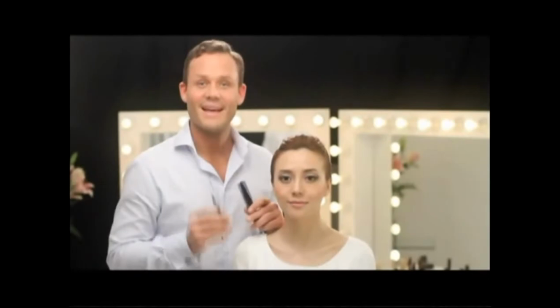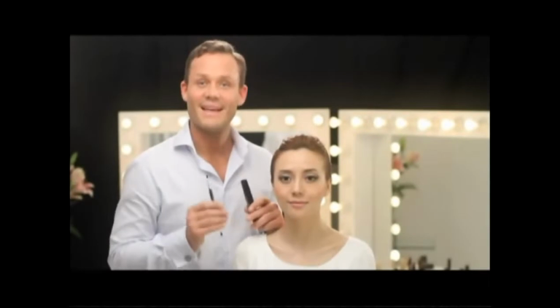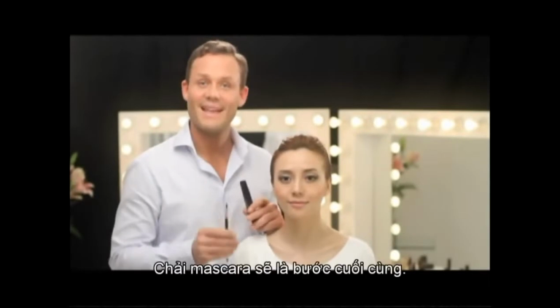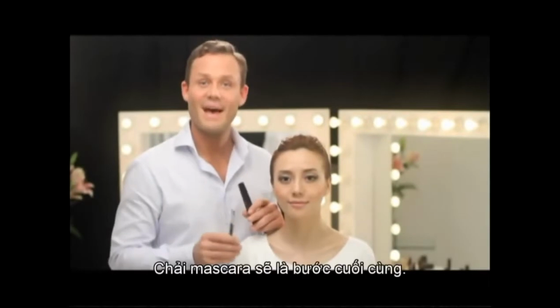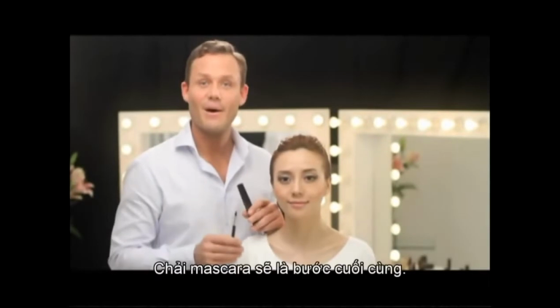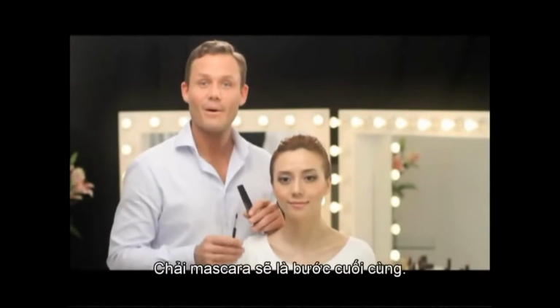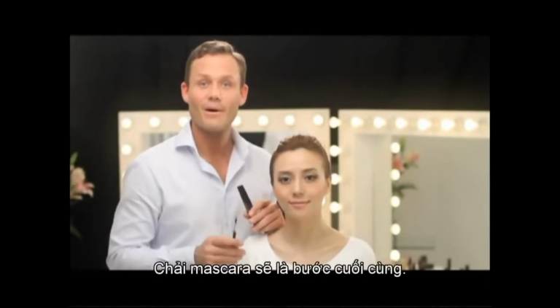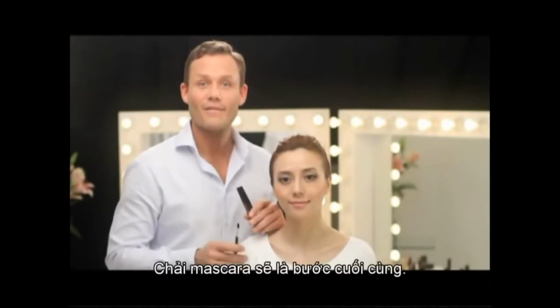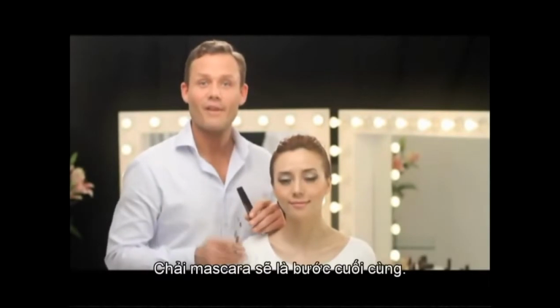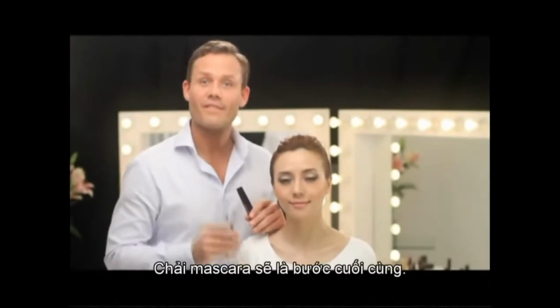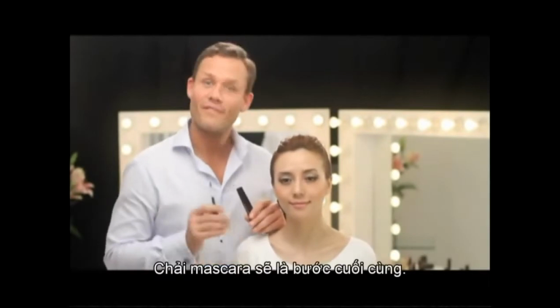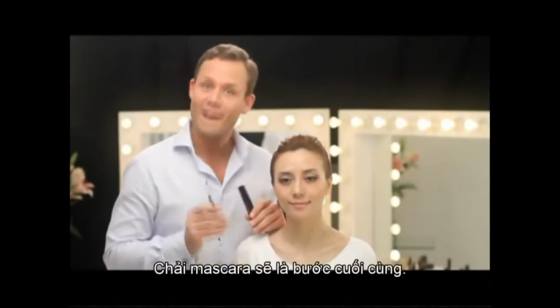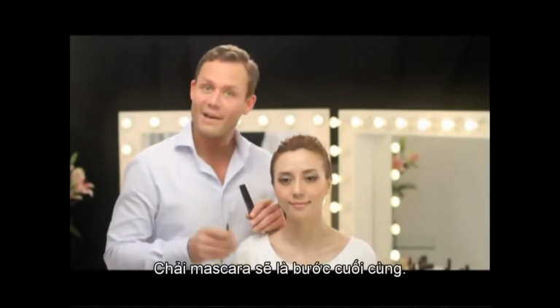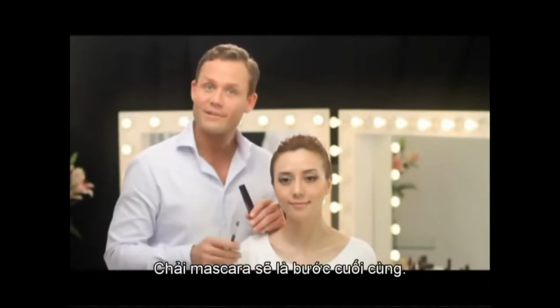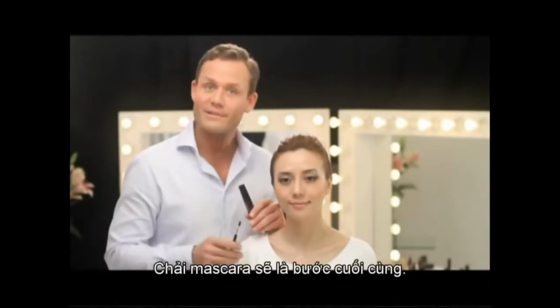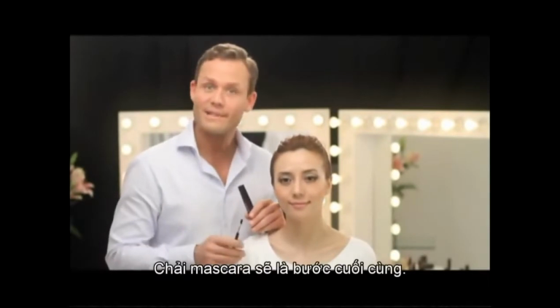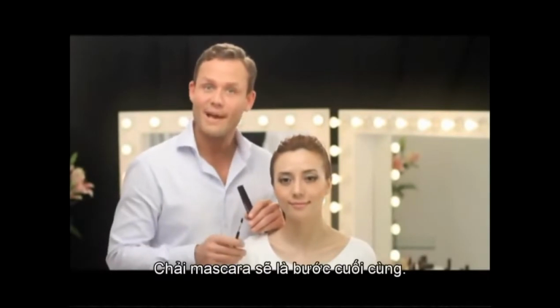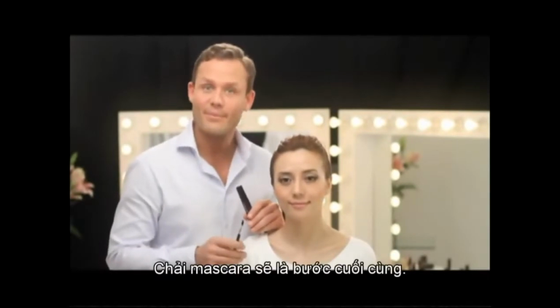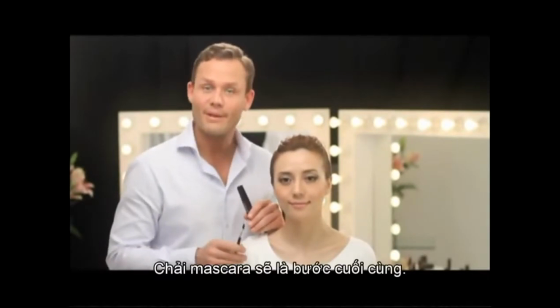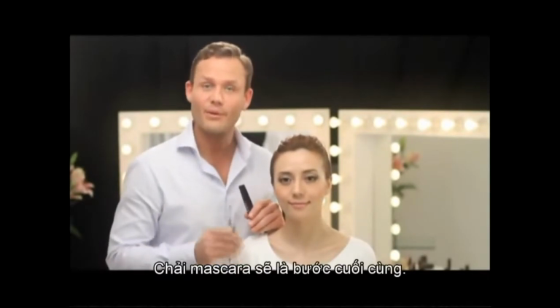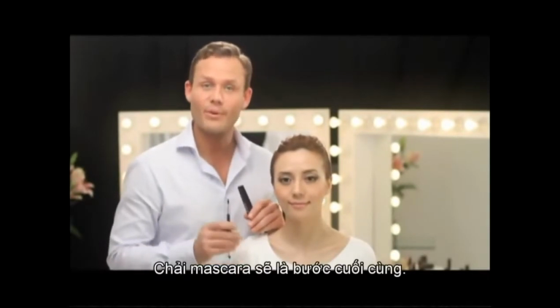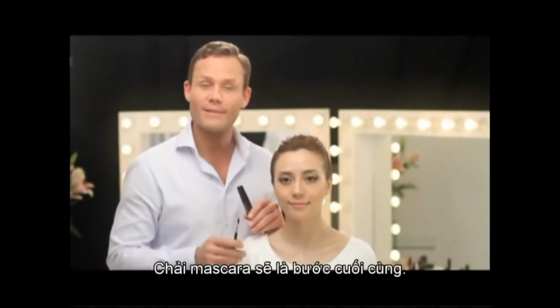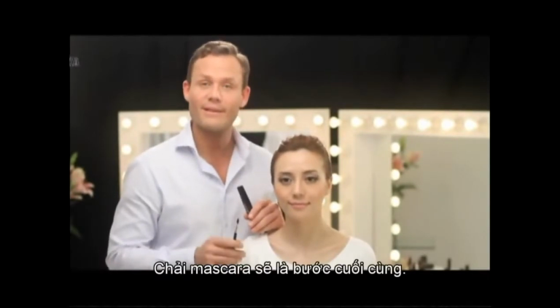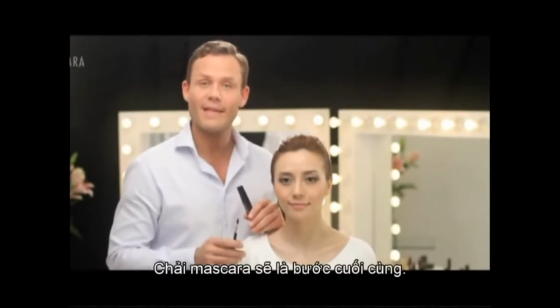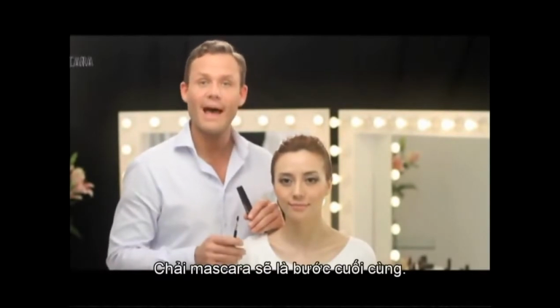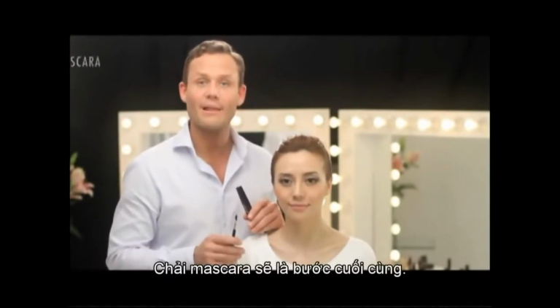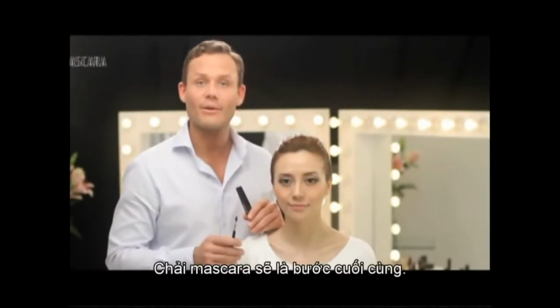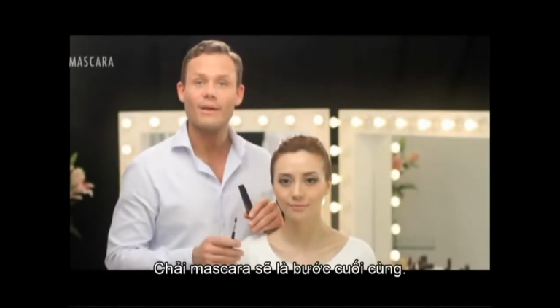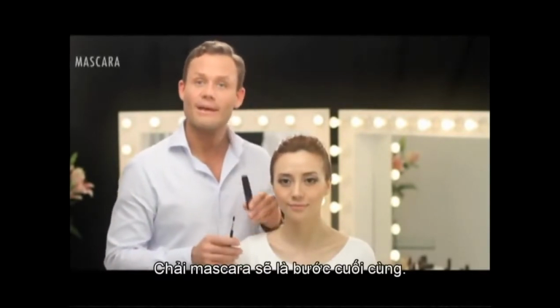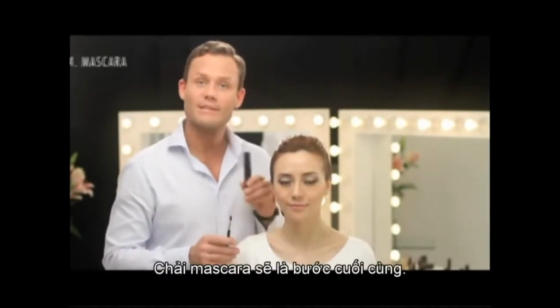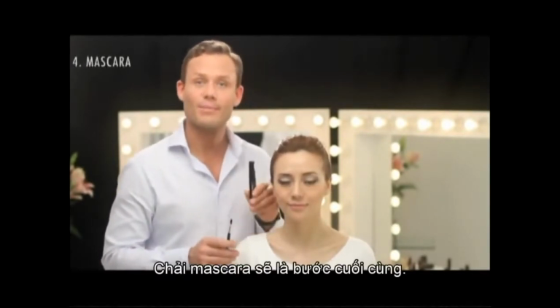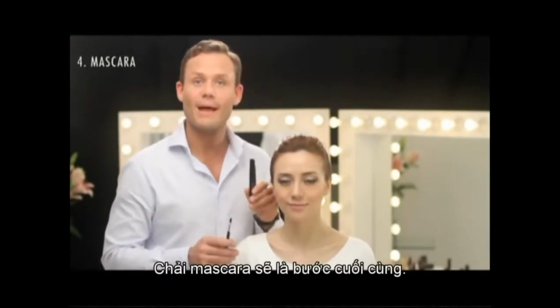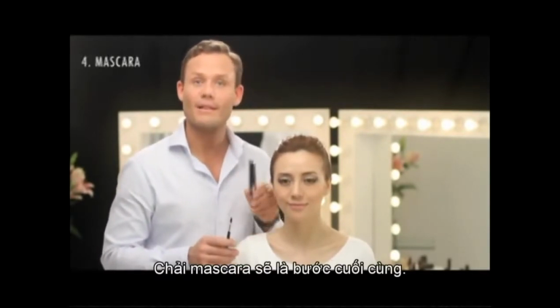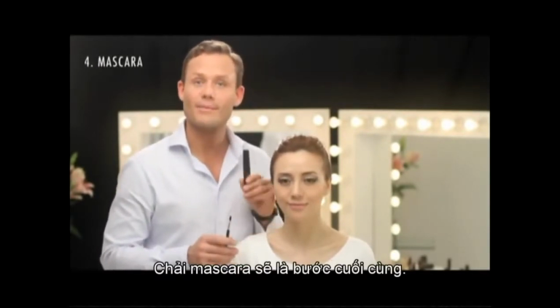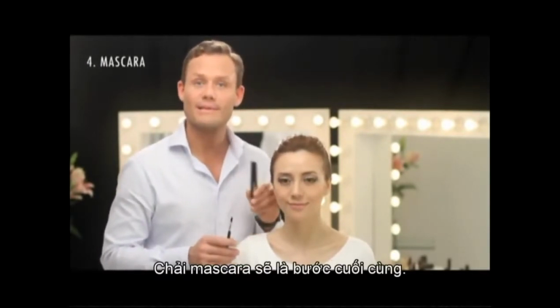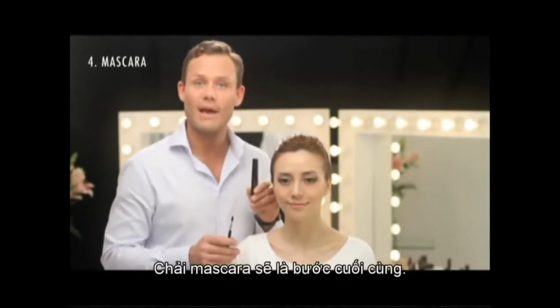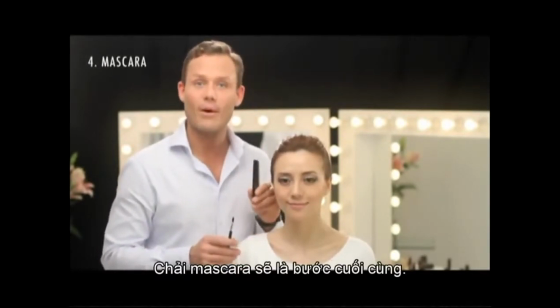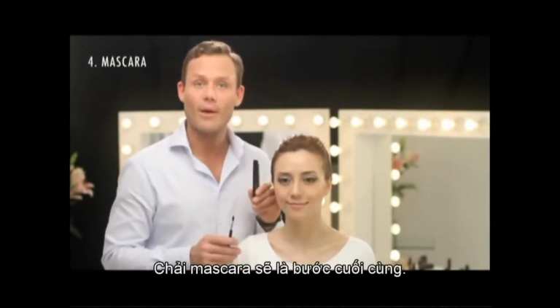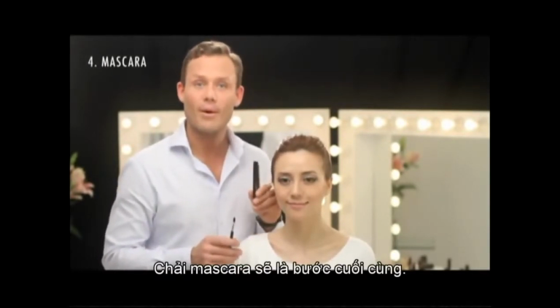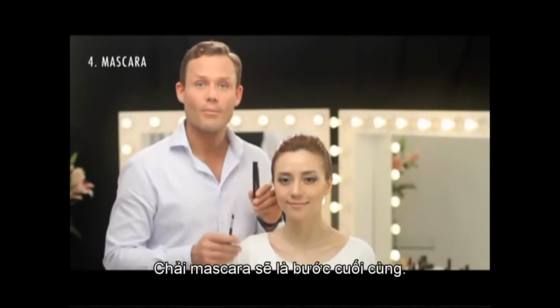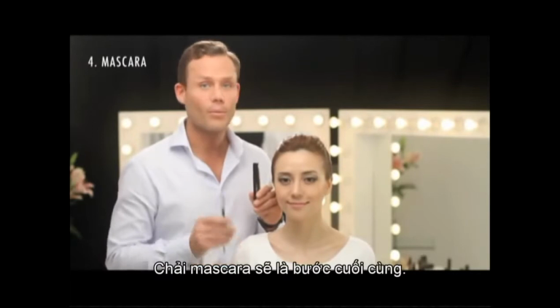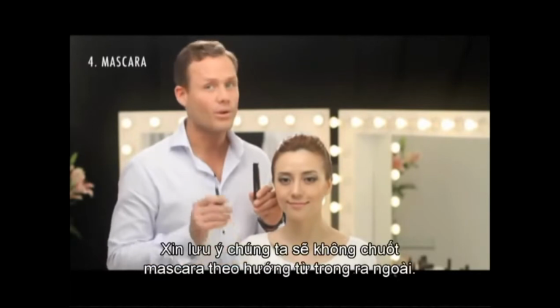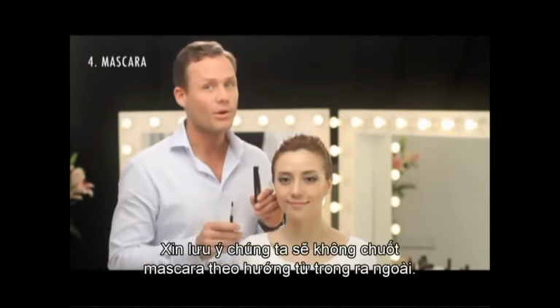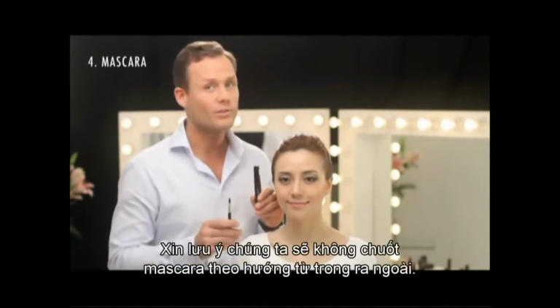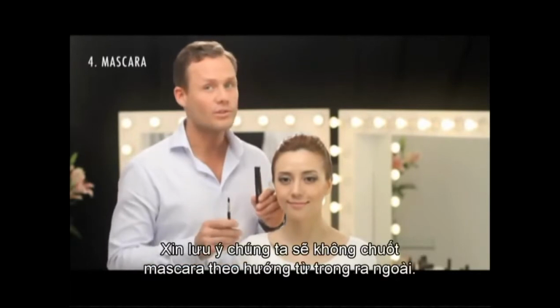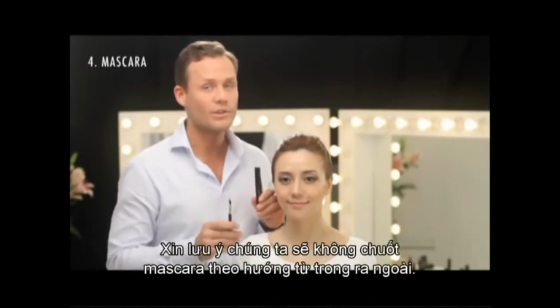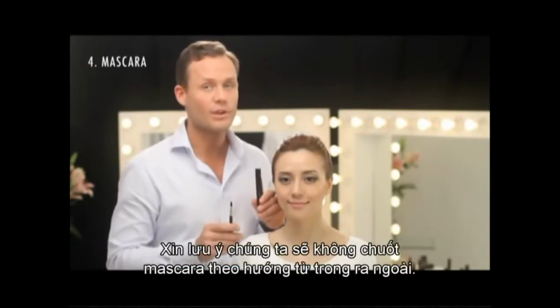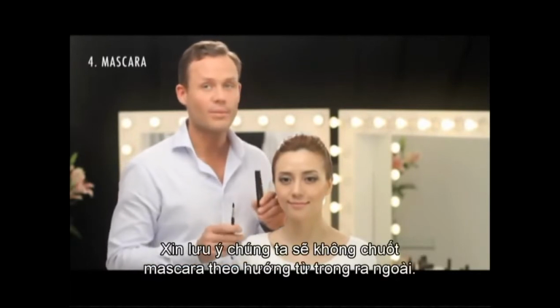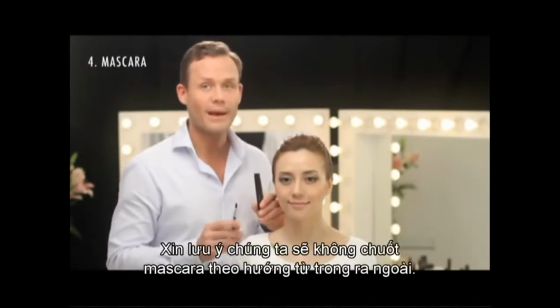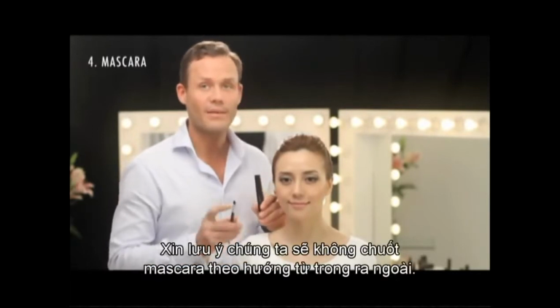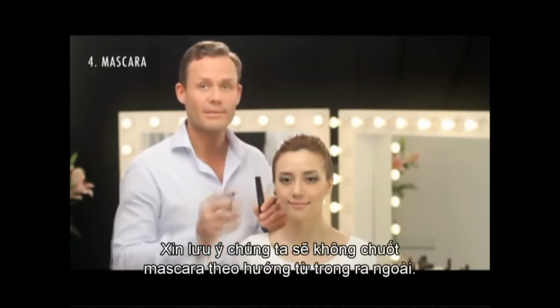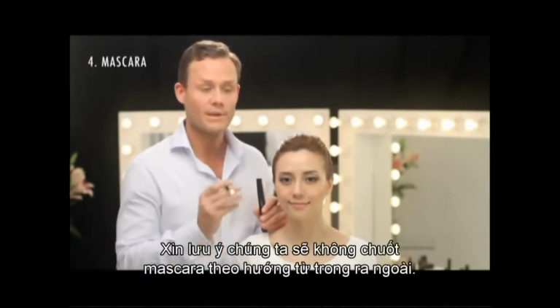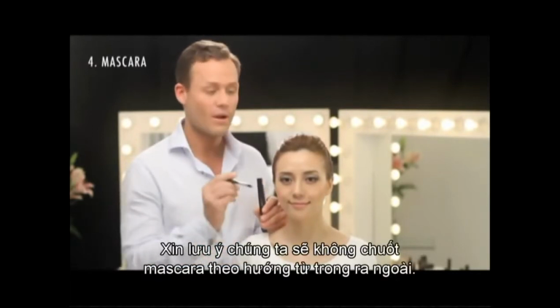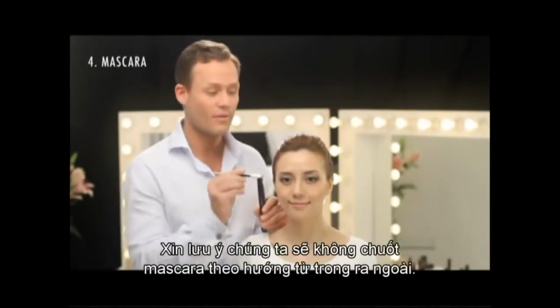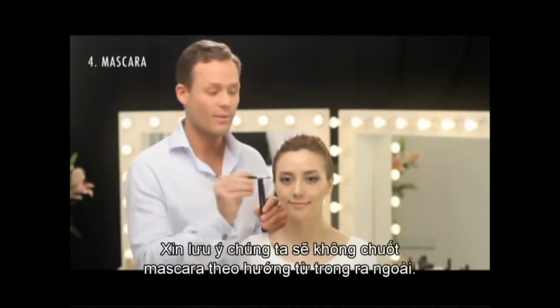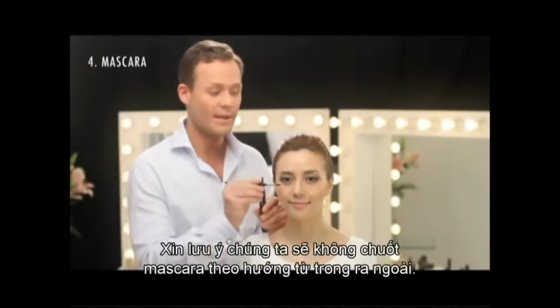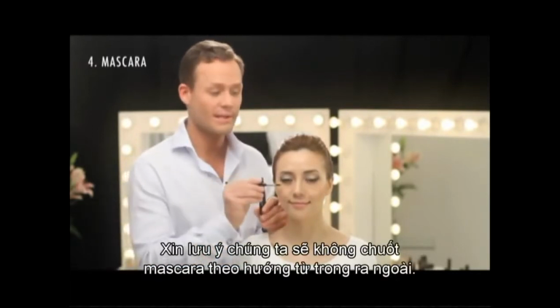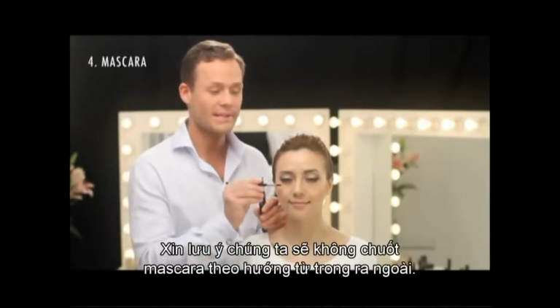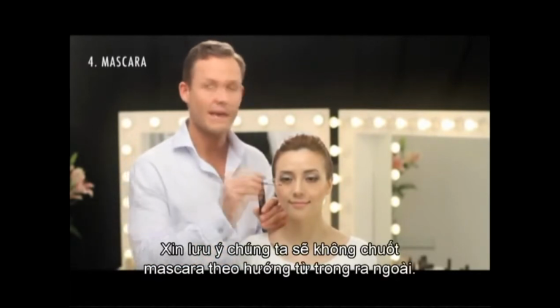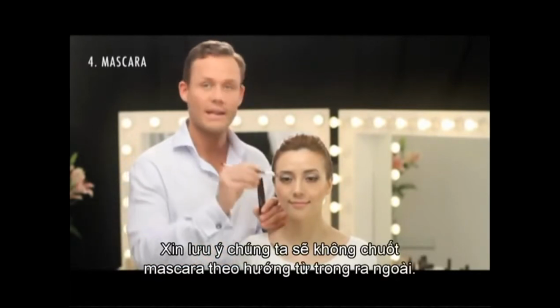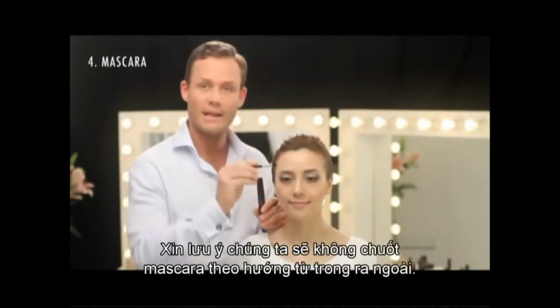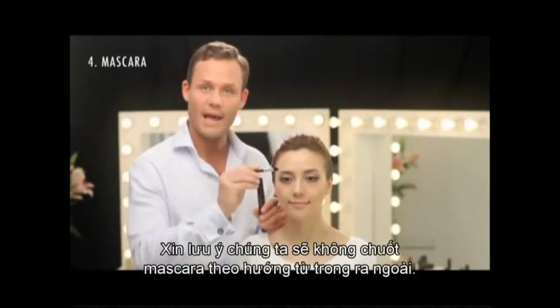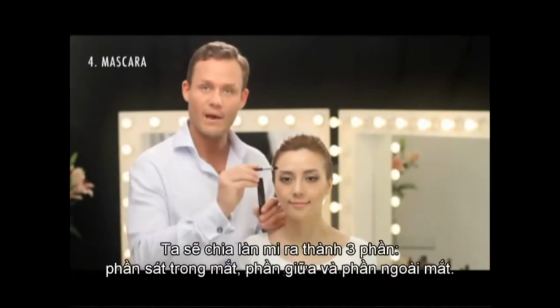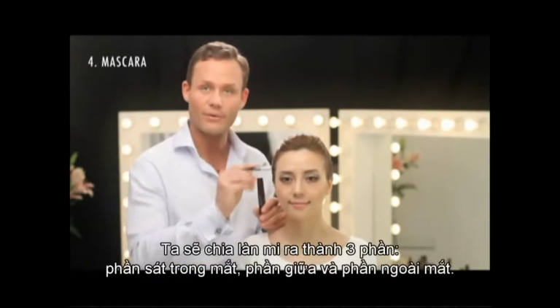And now, for our final step in creating the eye look, is applying the mascara, but we're not just going to apply the mascara from the inside and out.